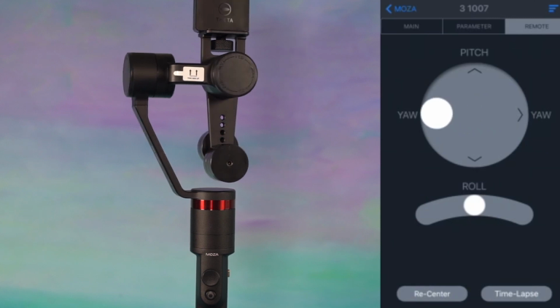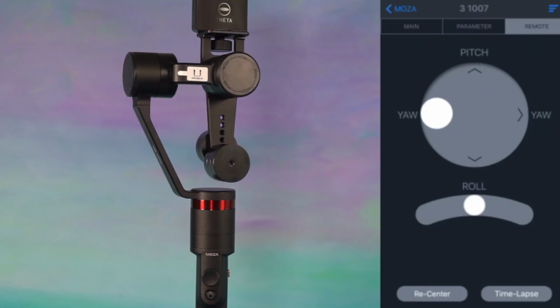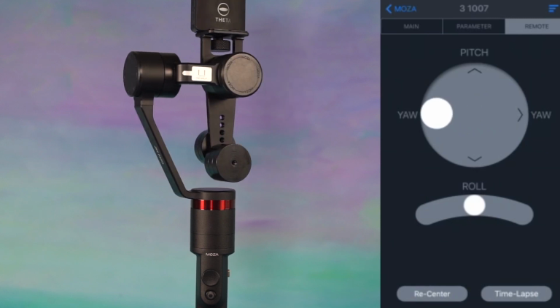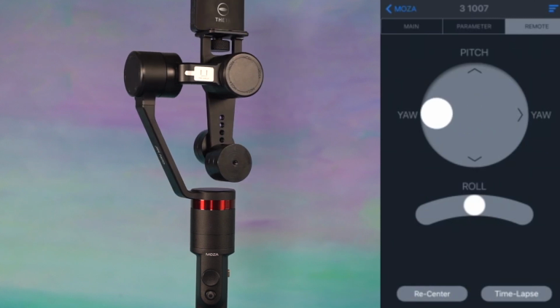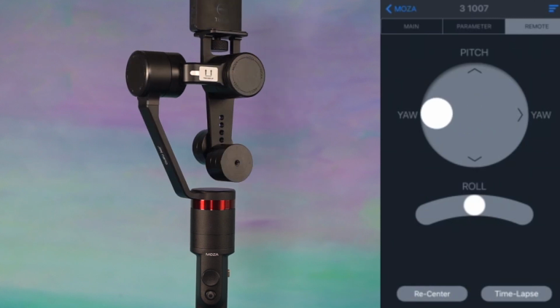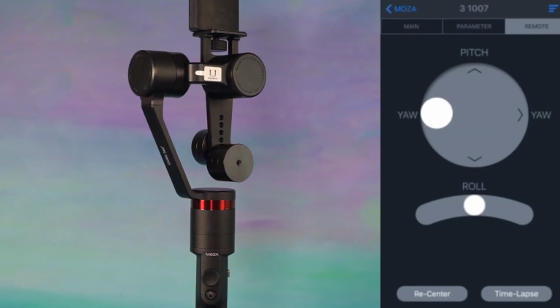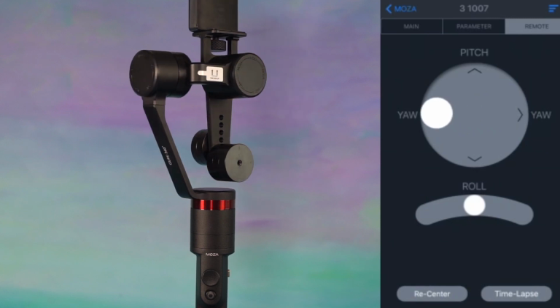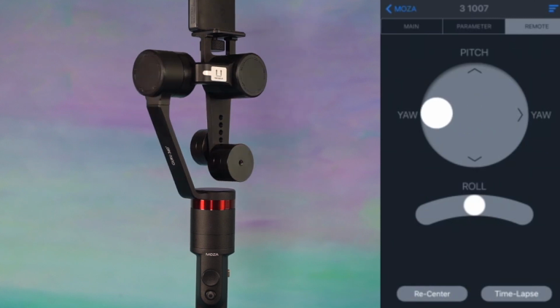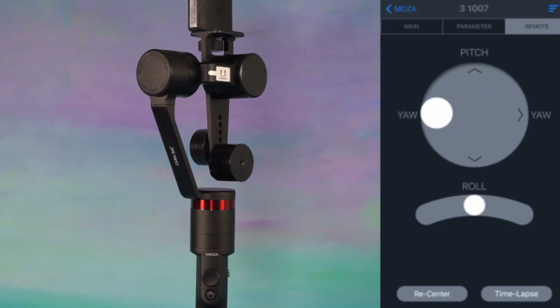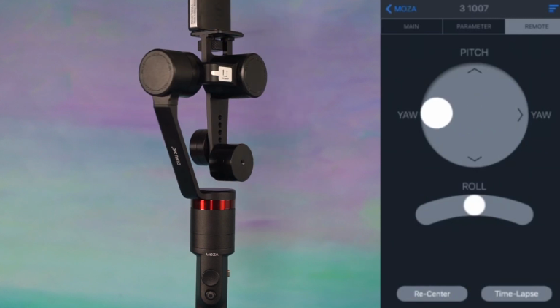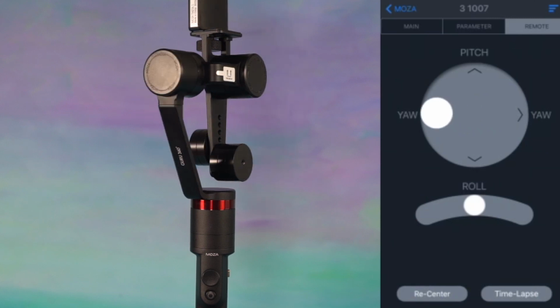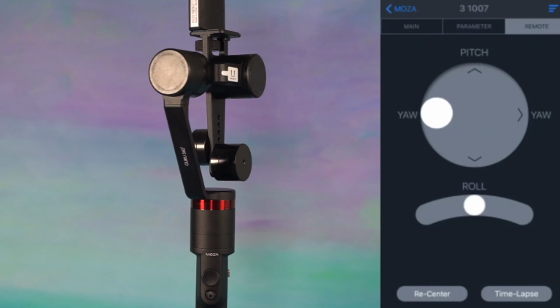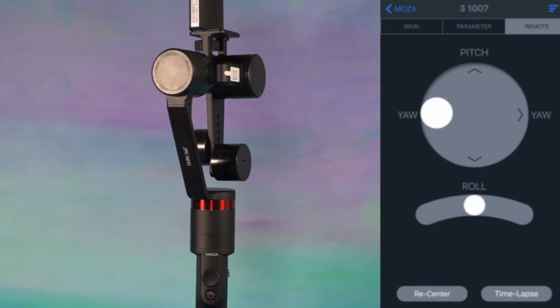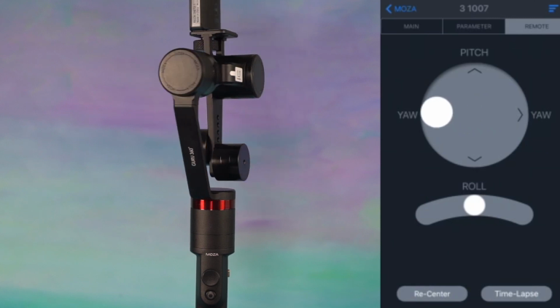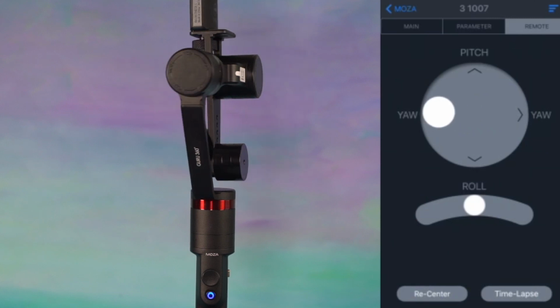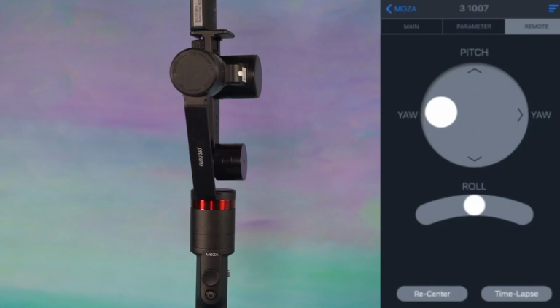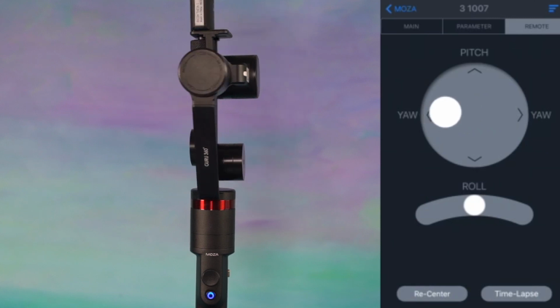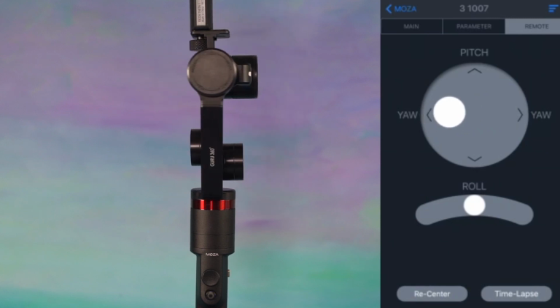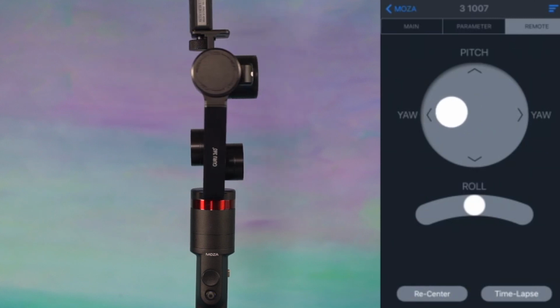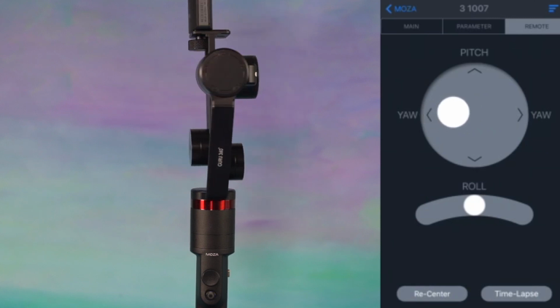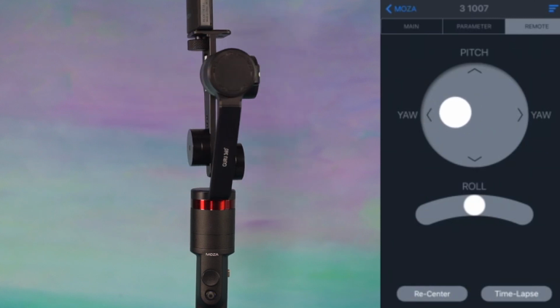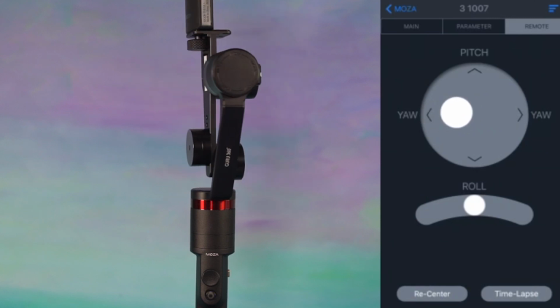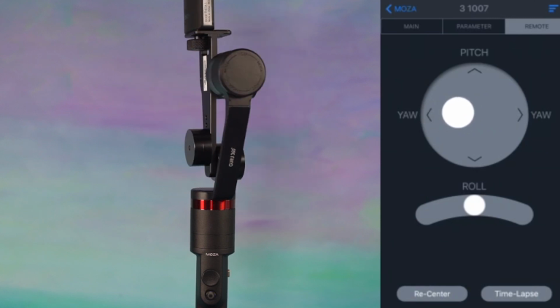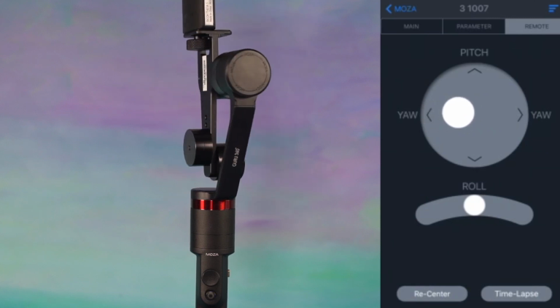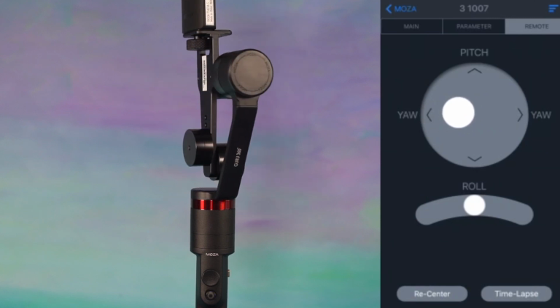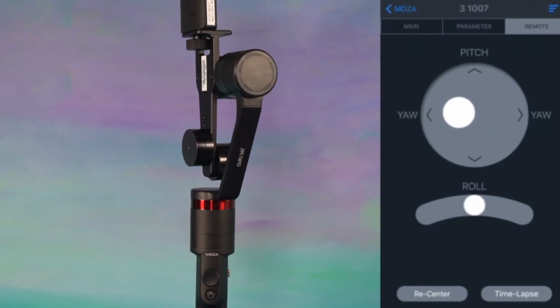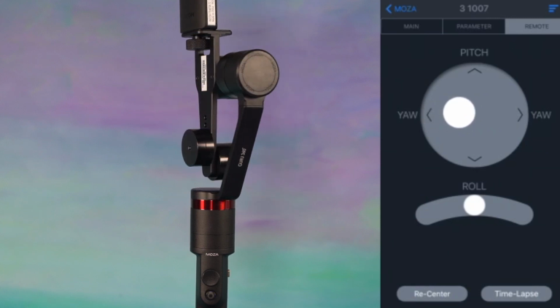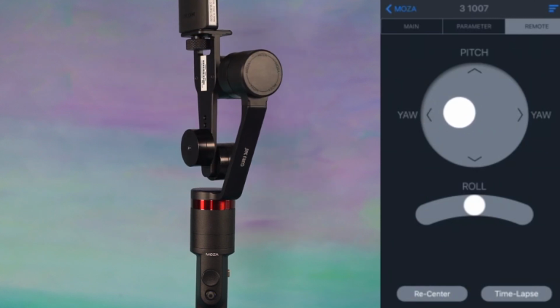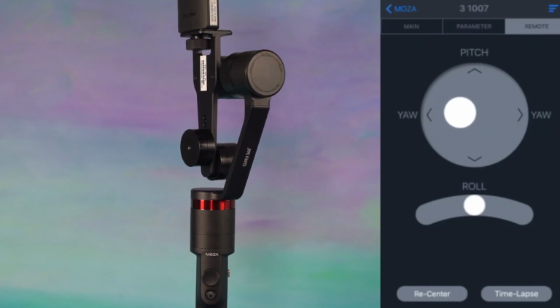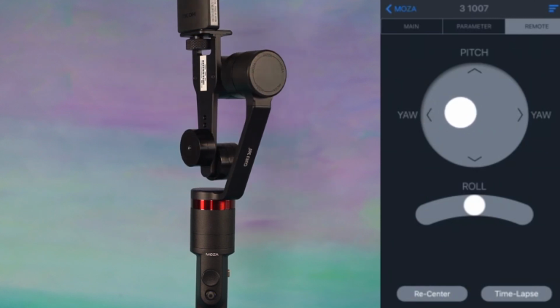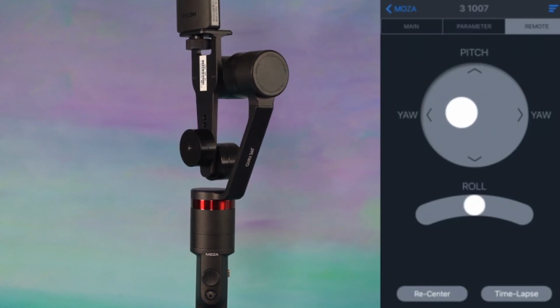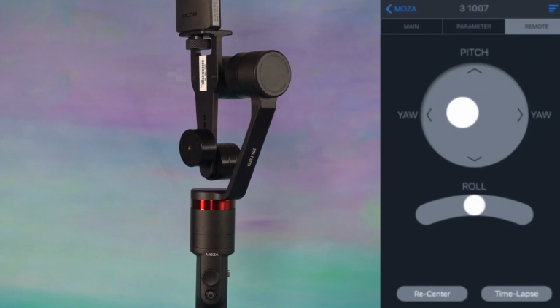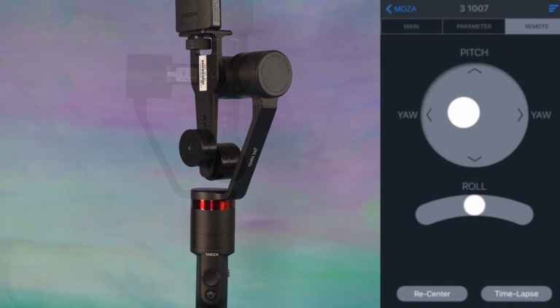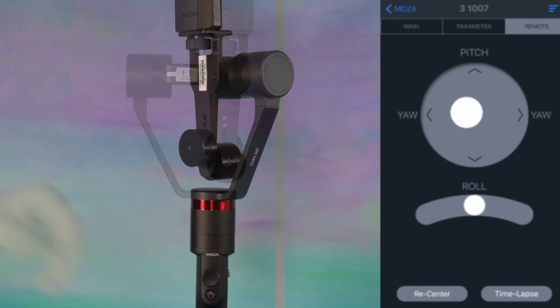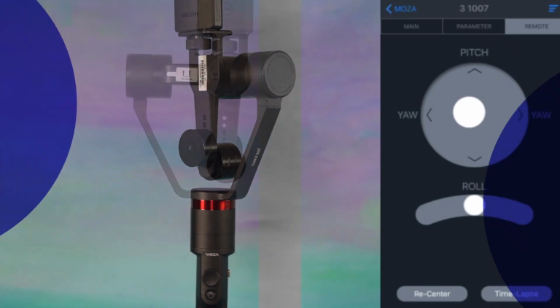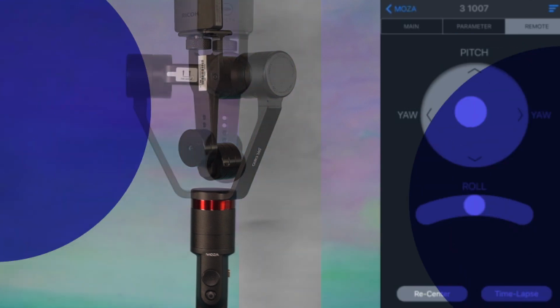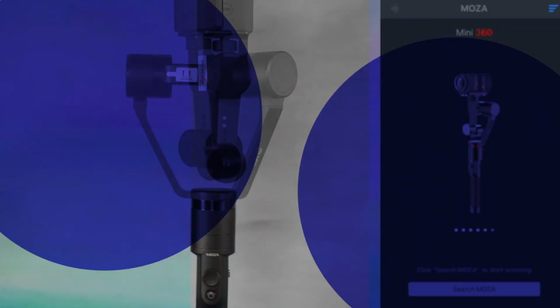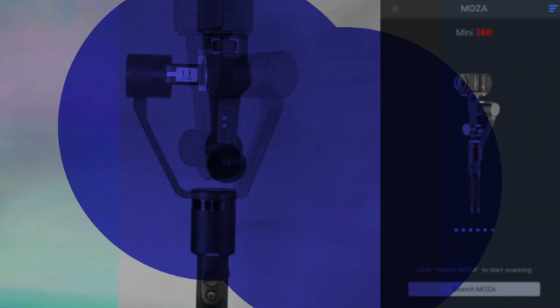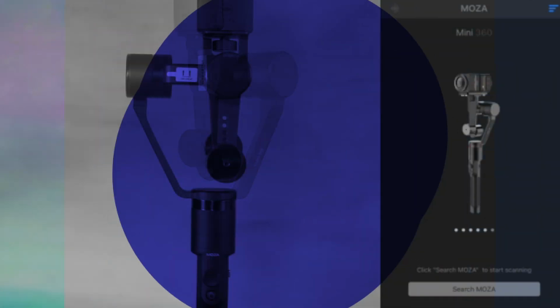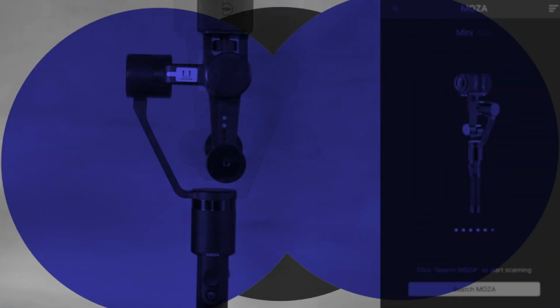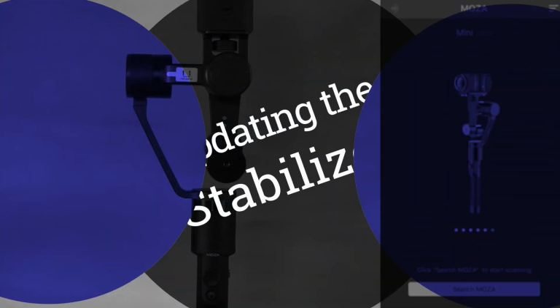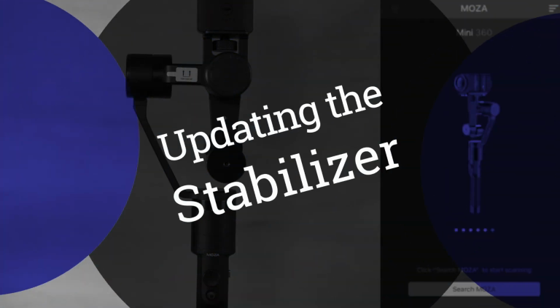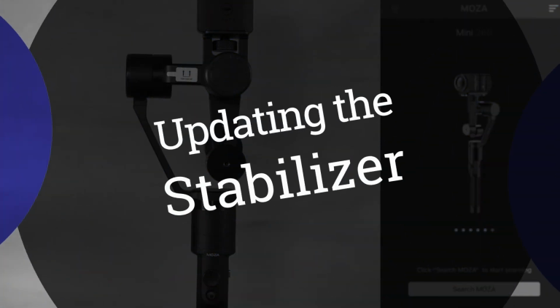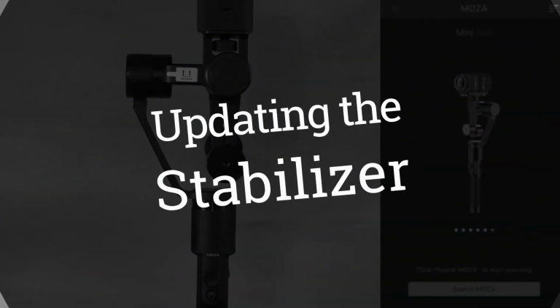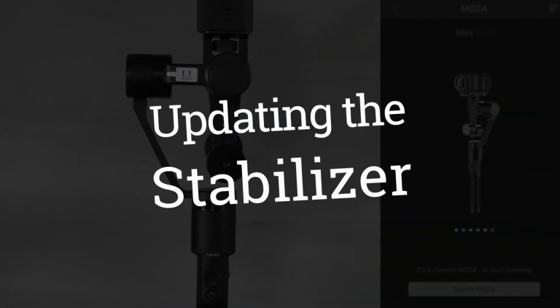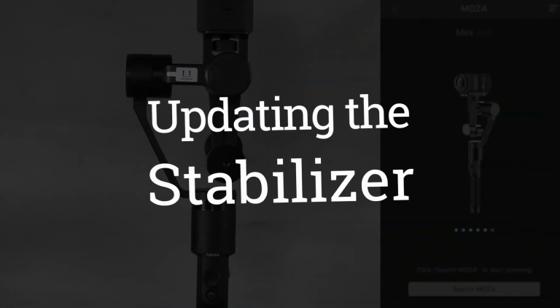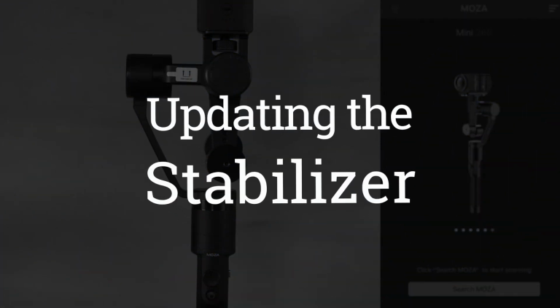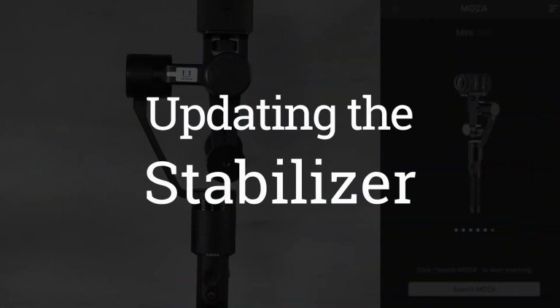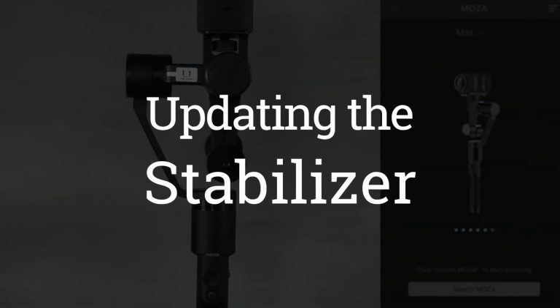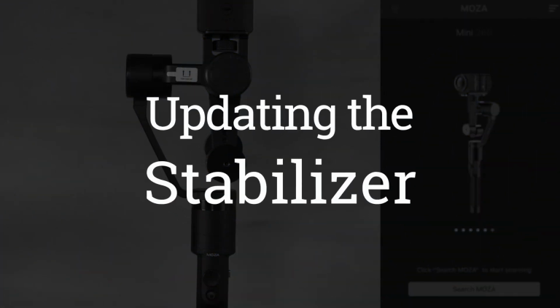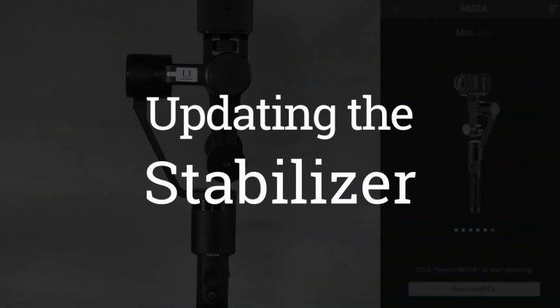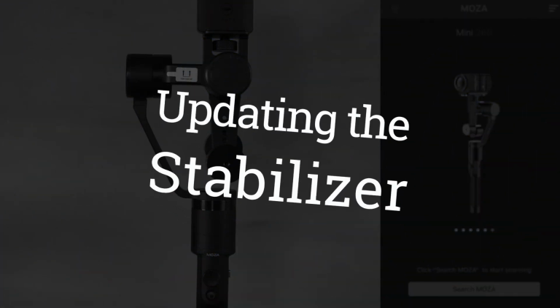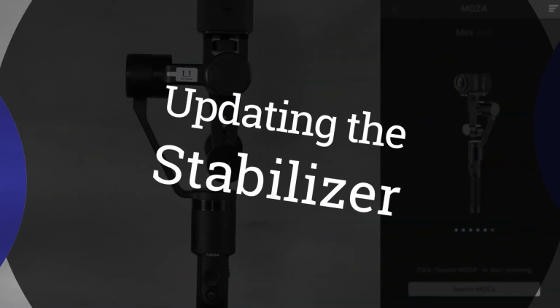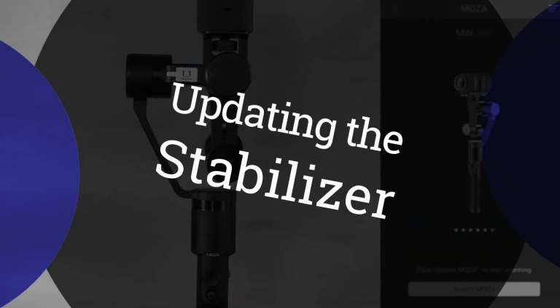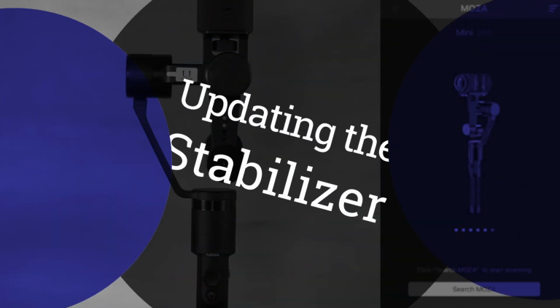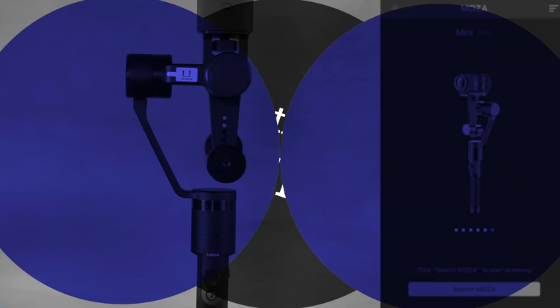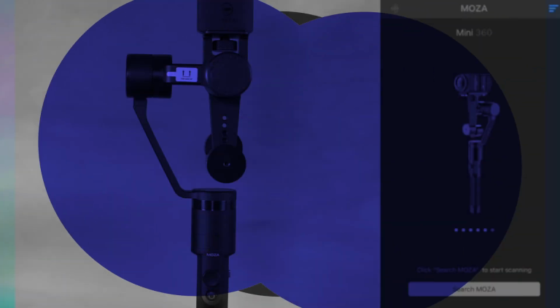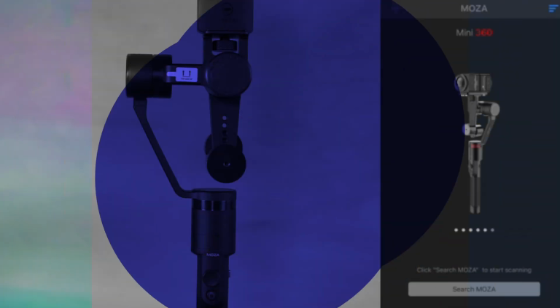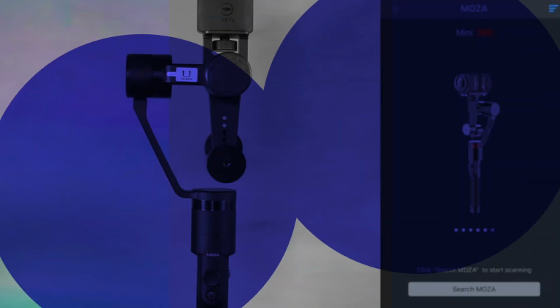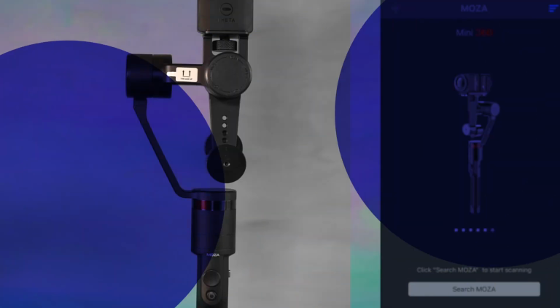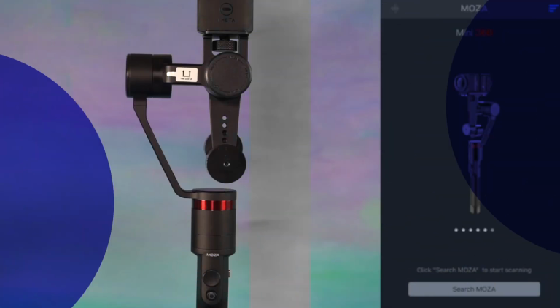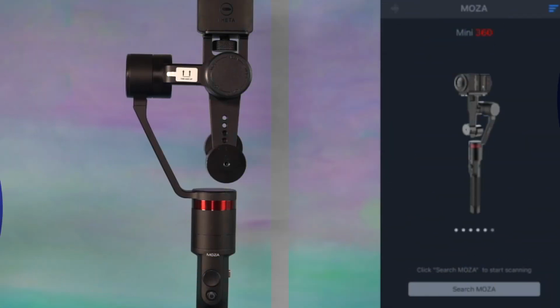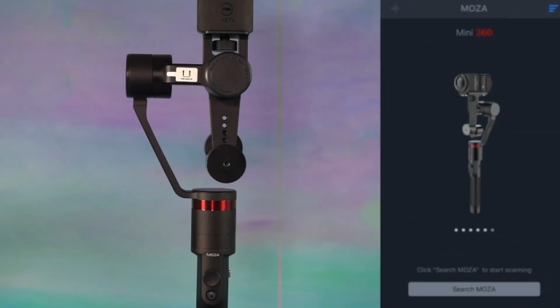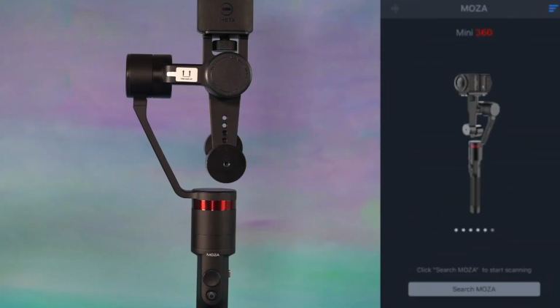By tapping the remote, a user will be able to control the stabilizer's movement from yaw rotation to tilt and pitch.